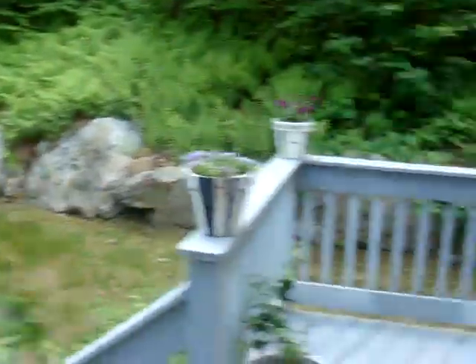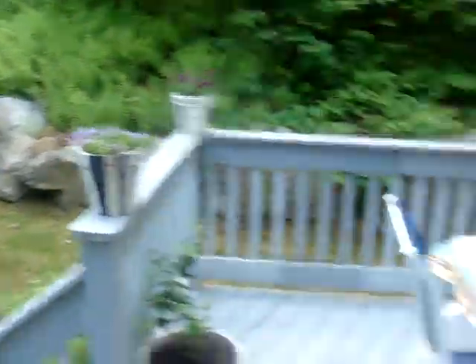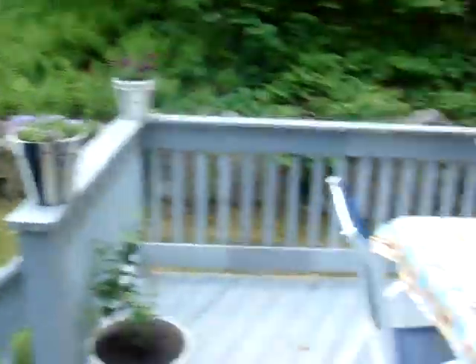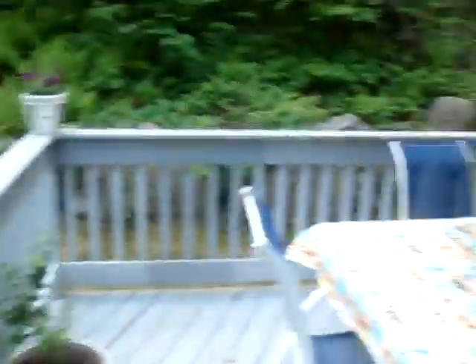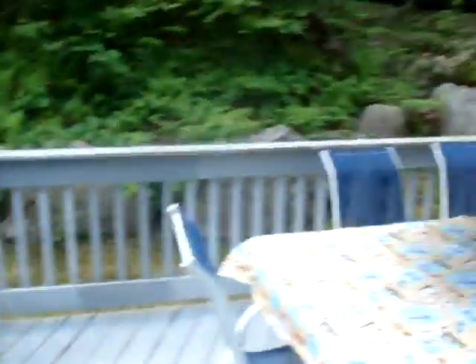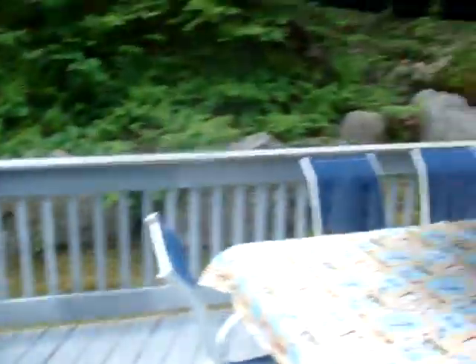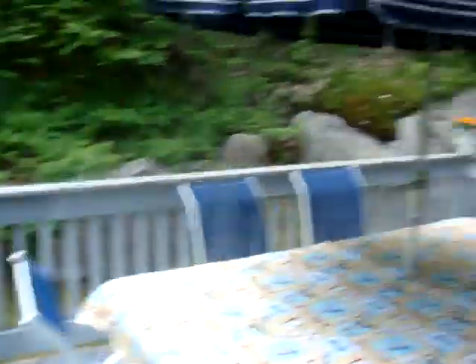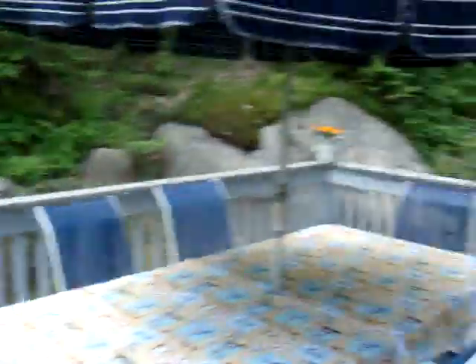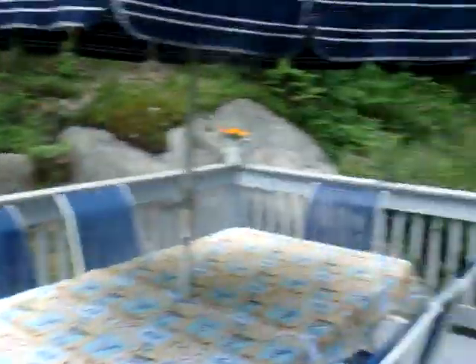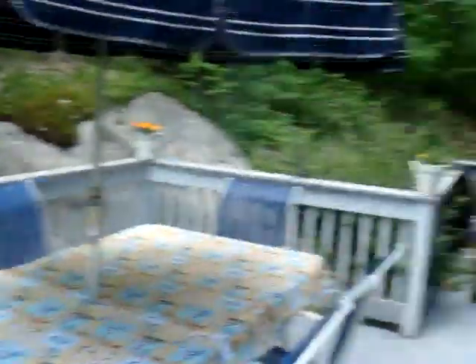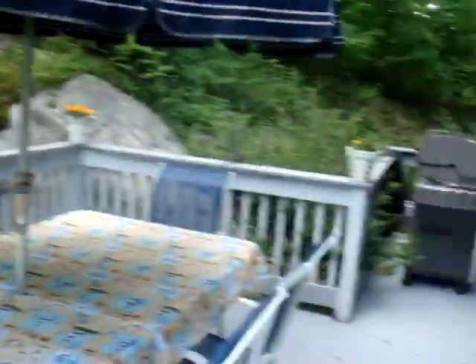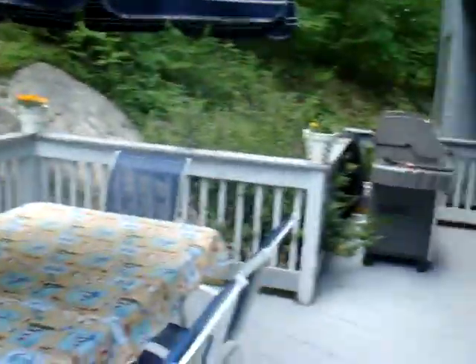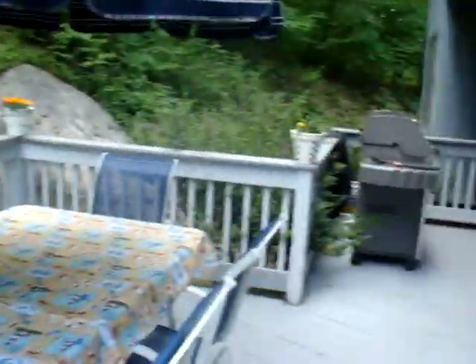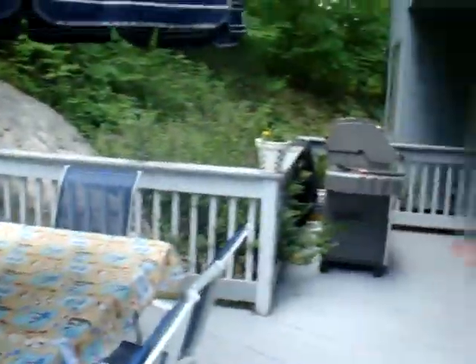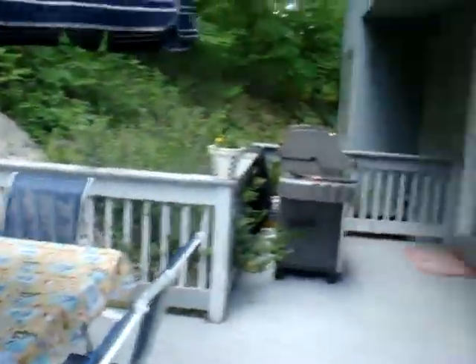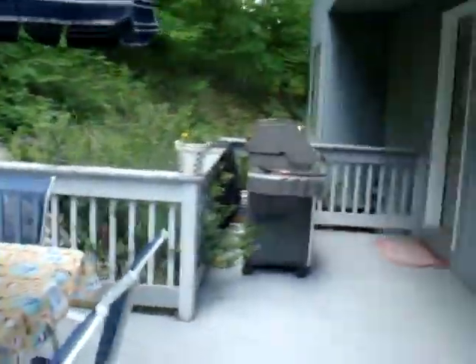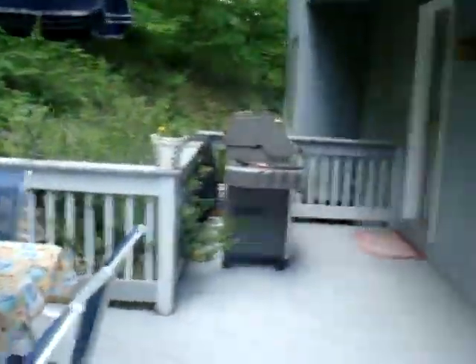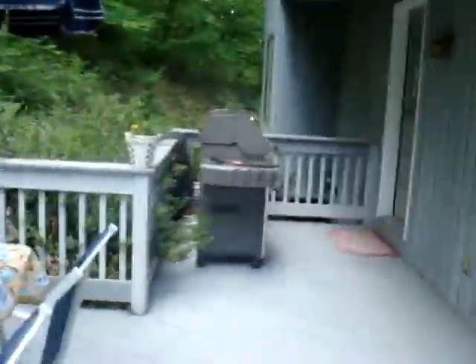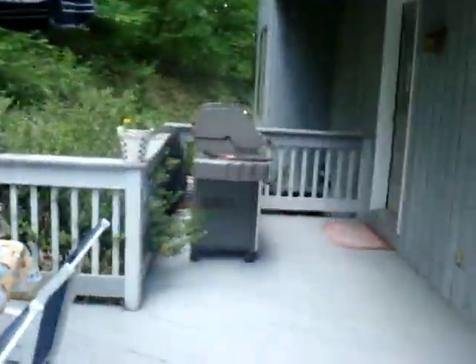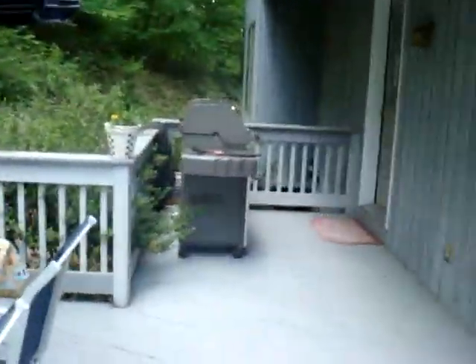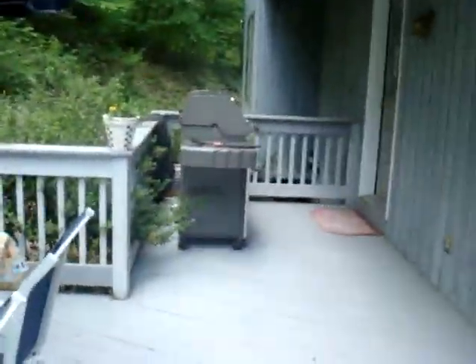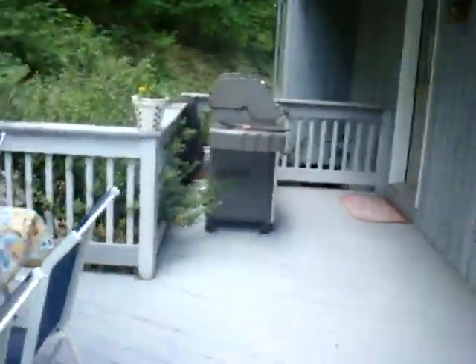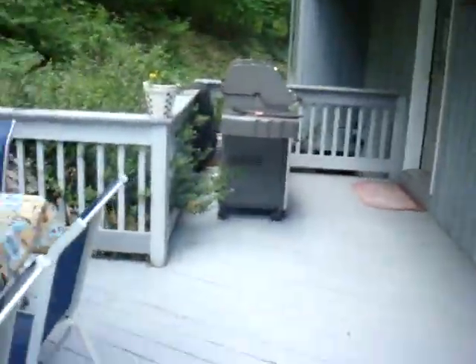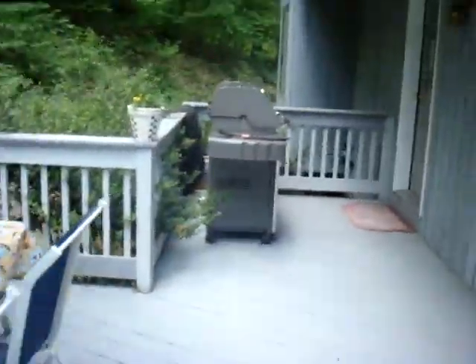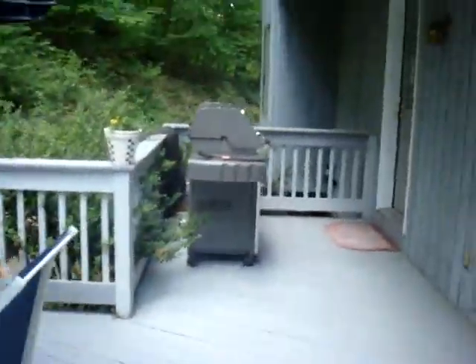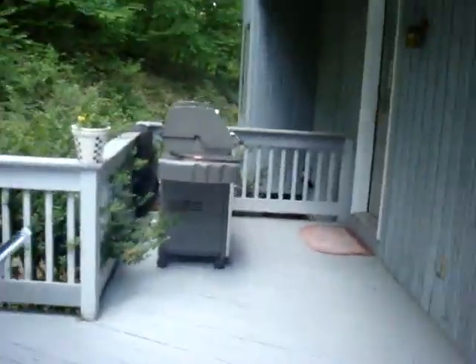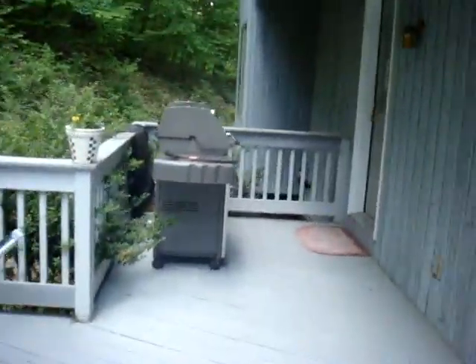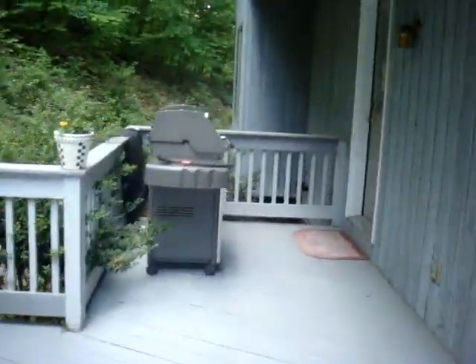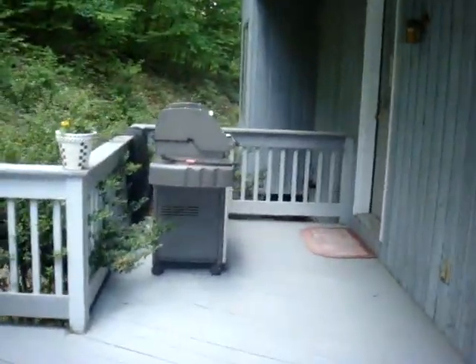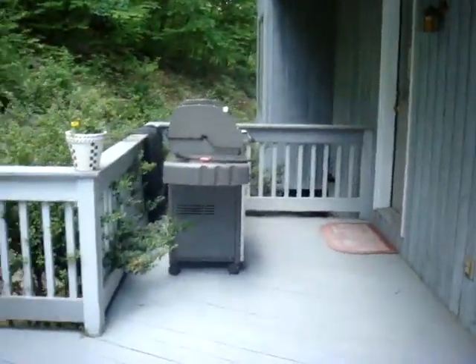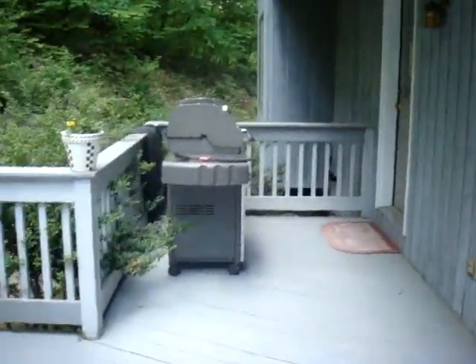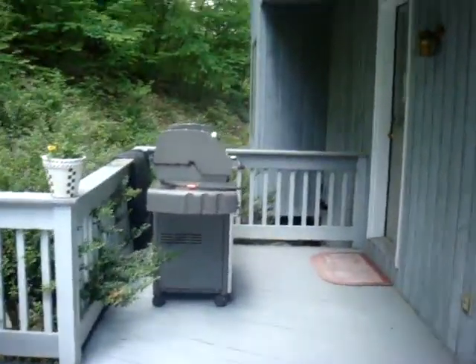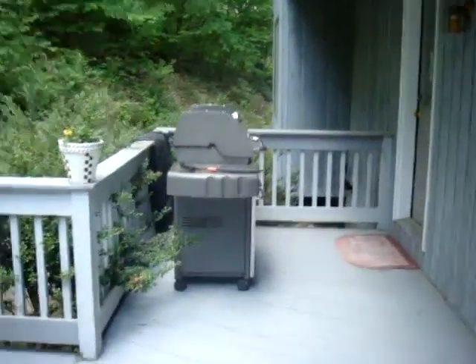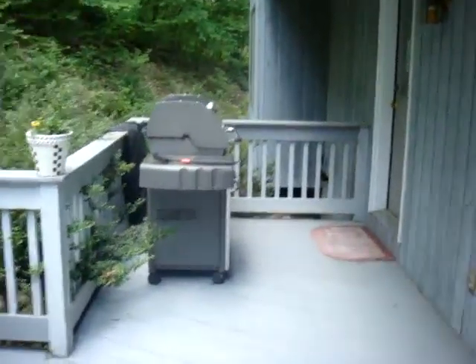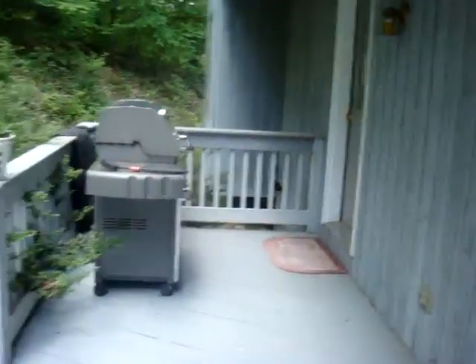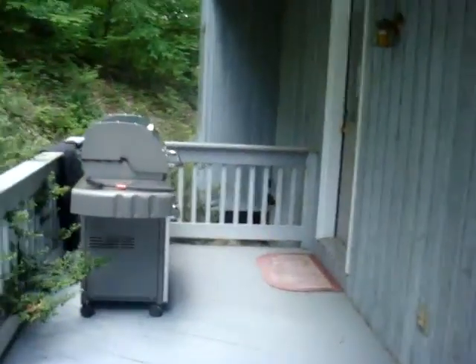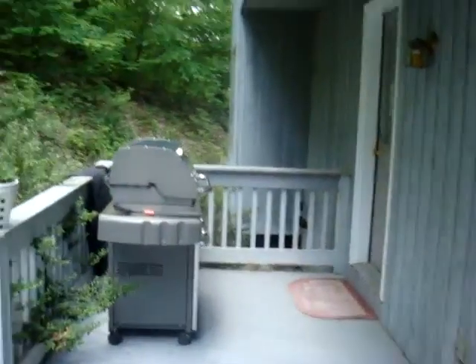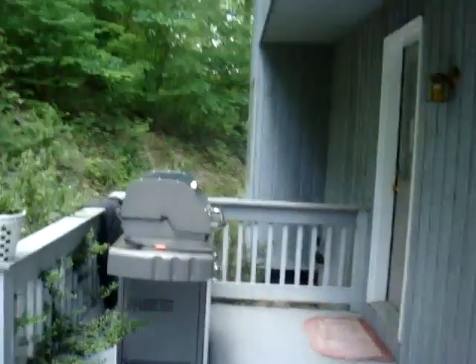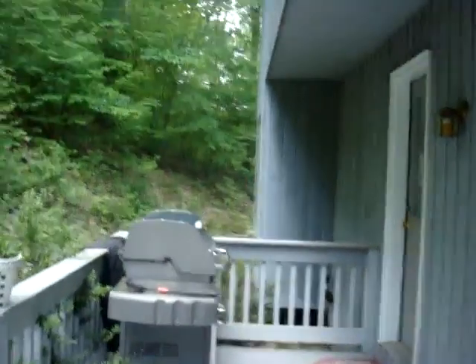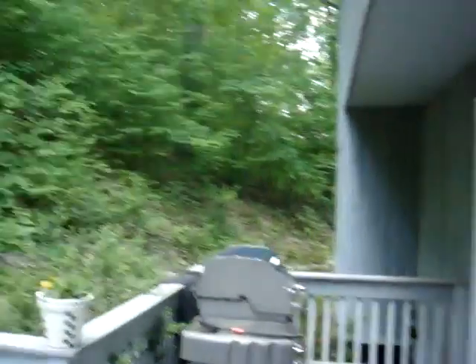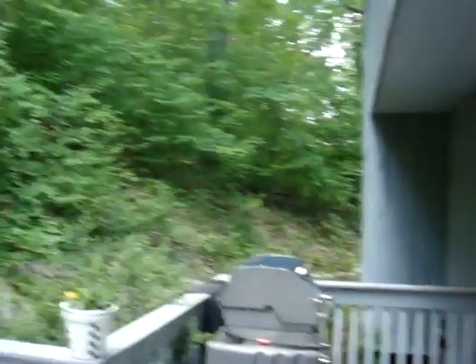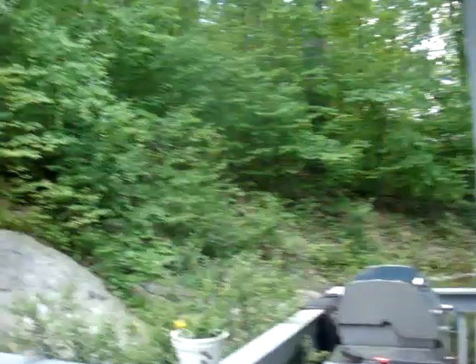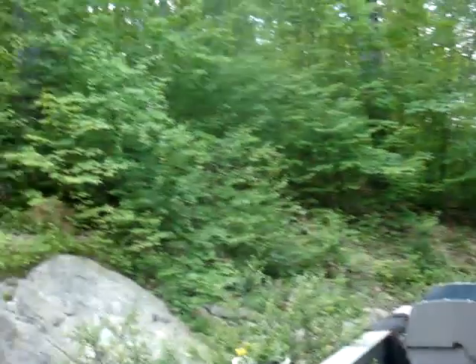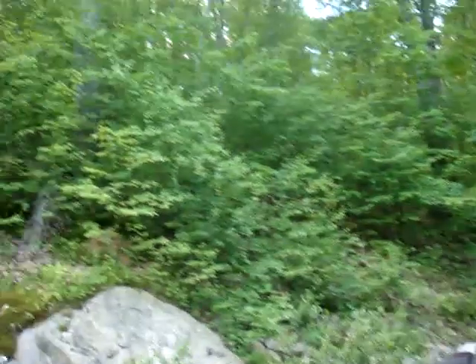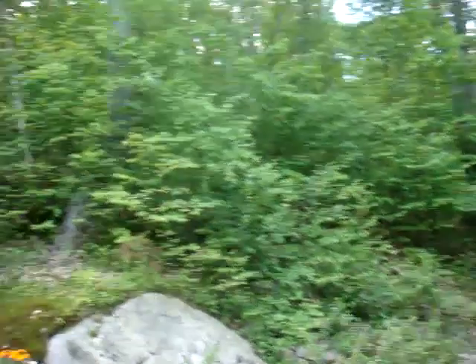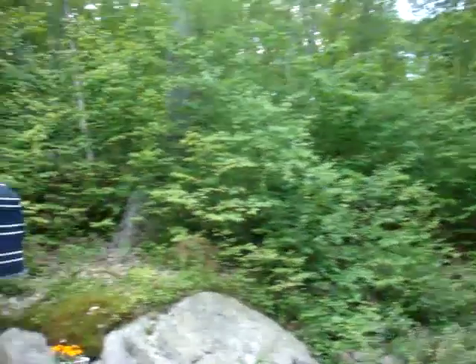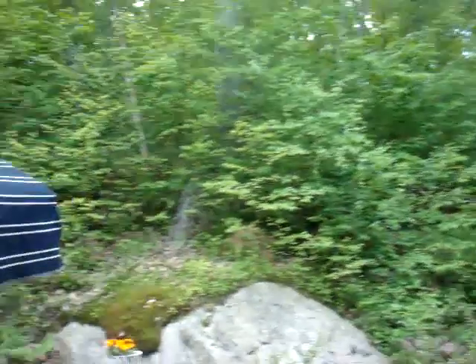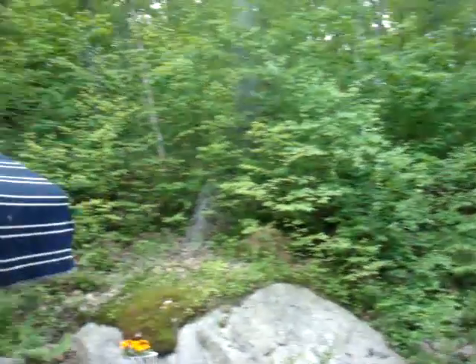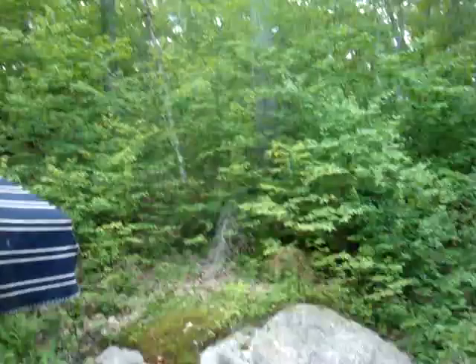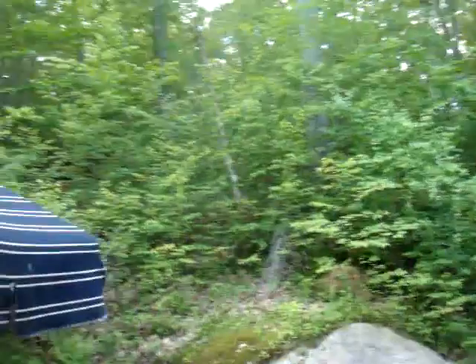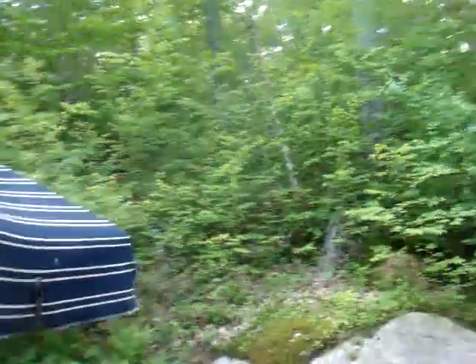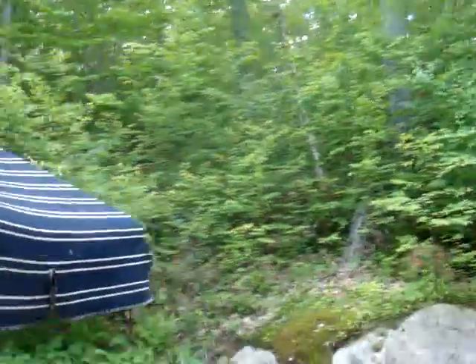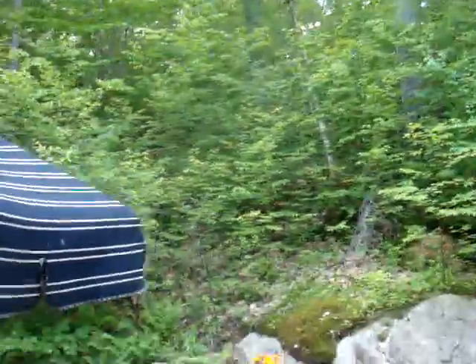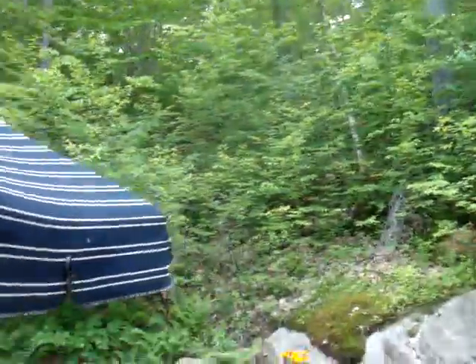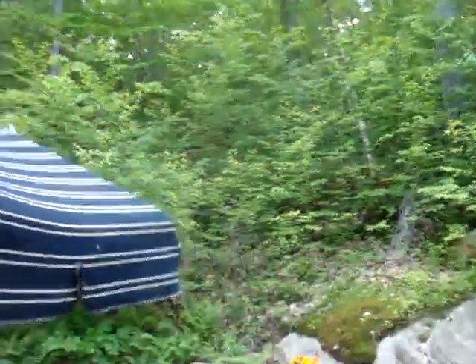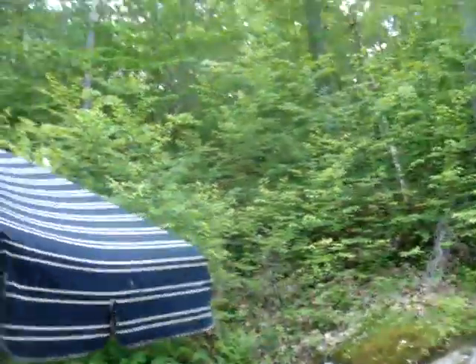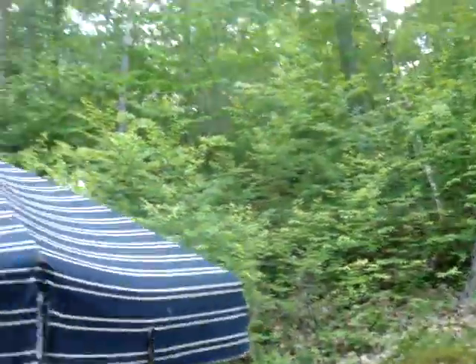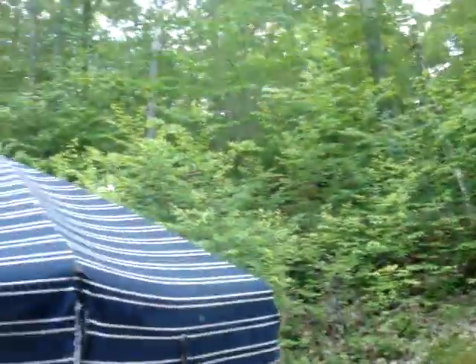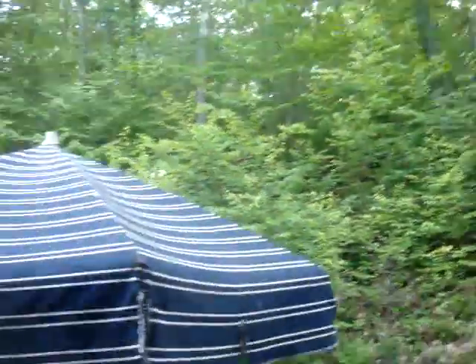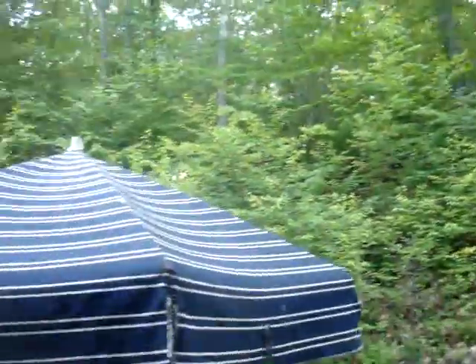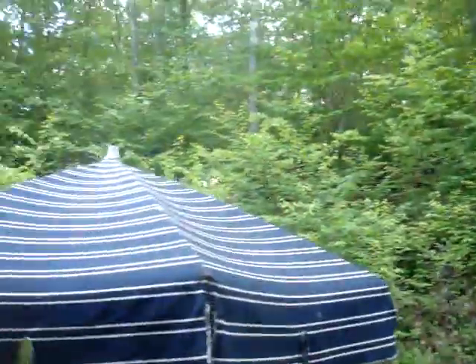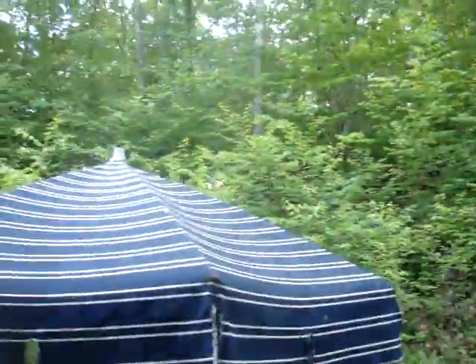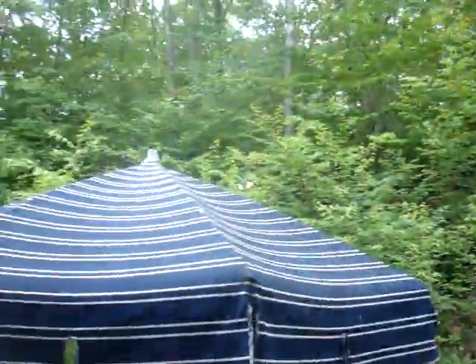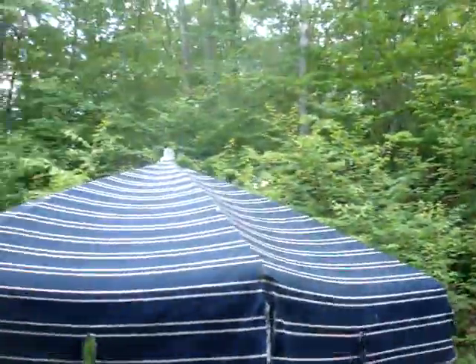Here you've got the deck — nice big space. And all back there is nature.